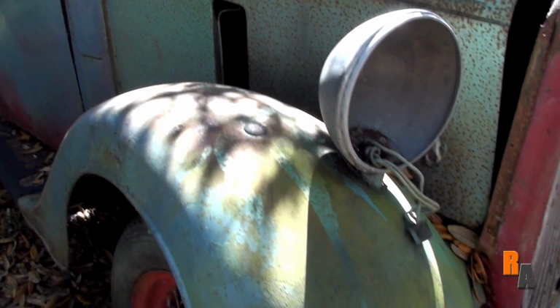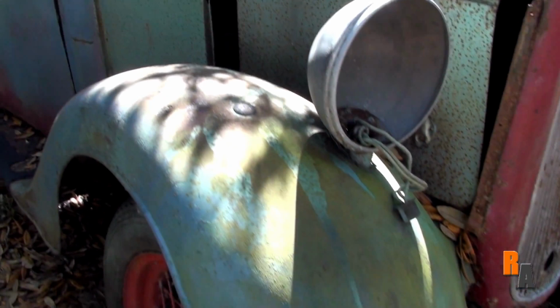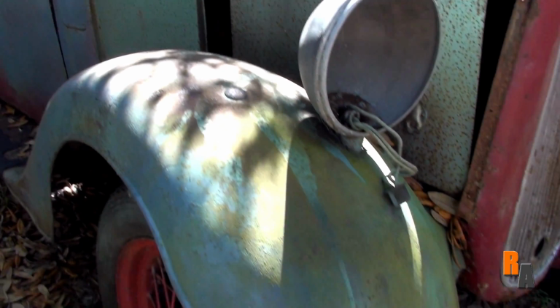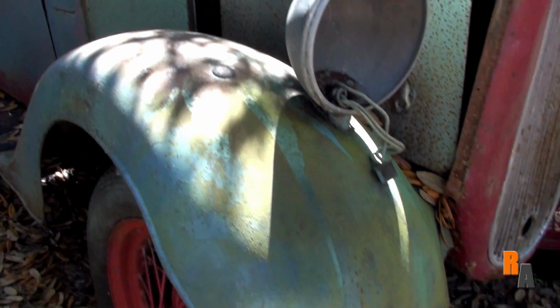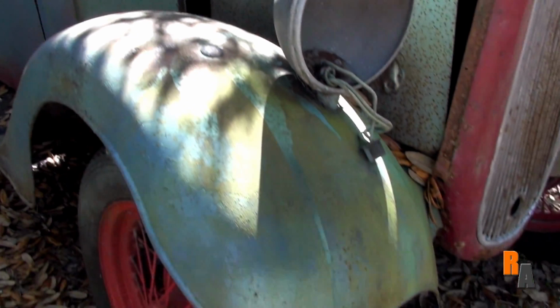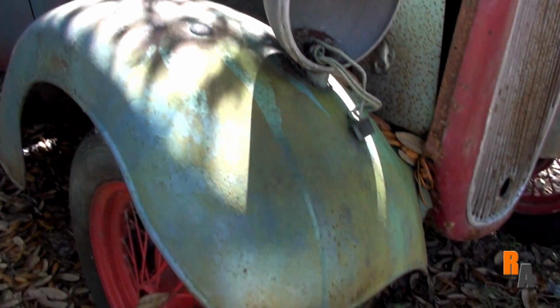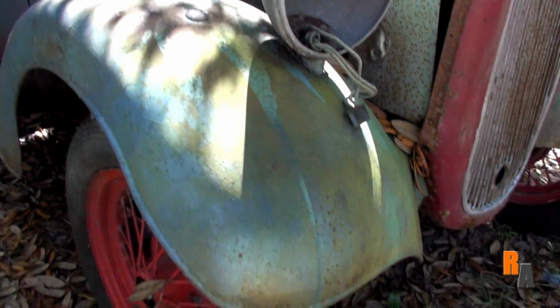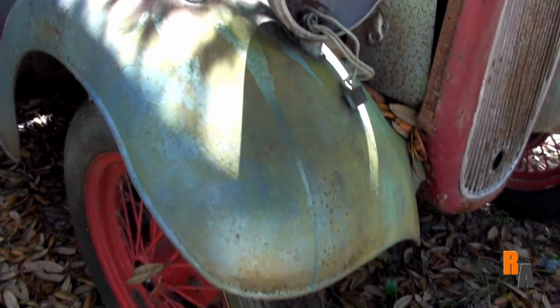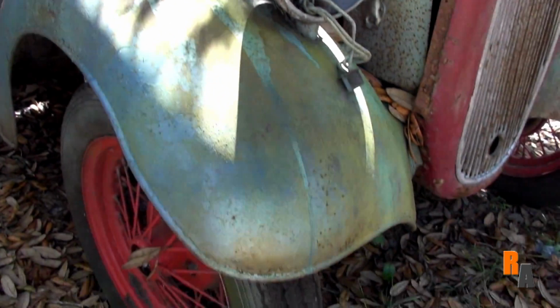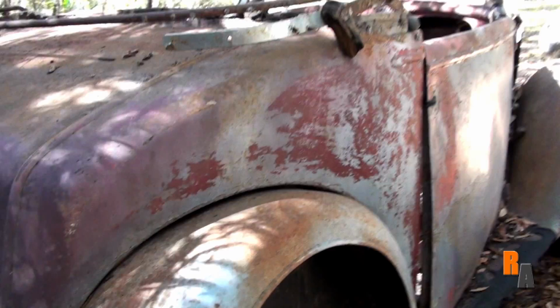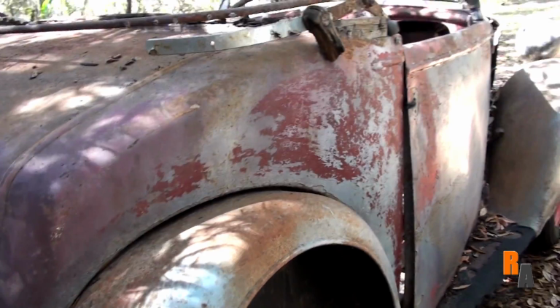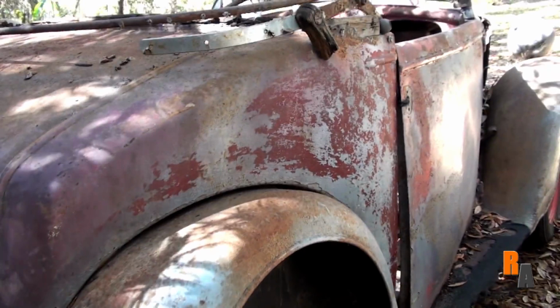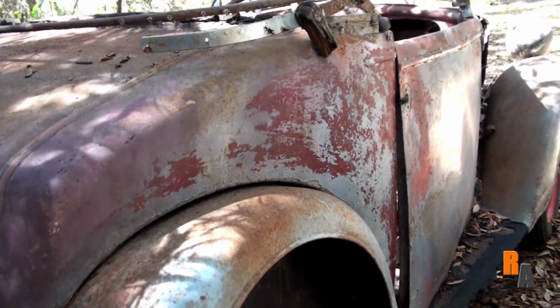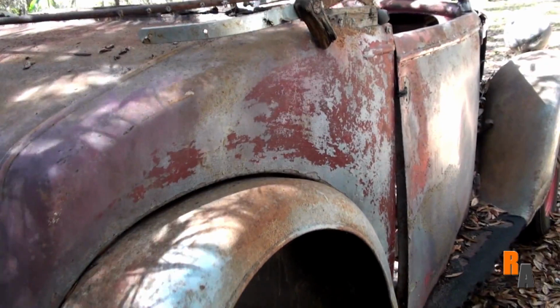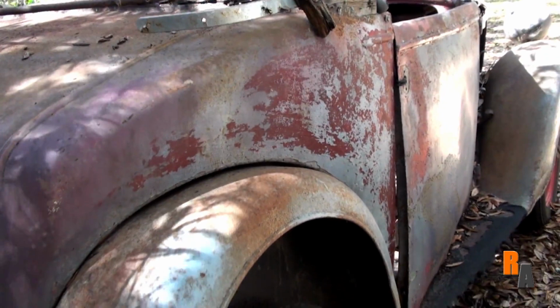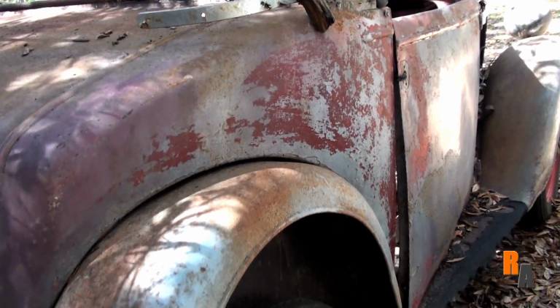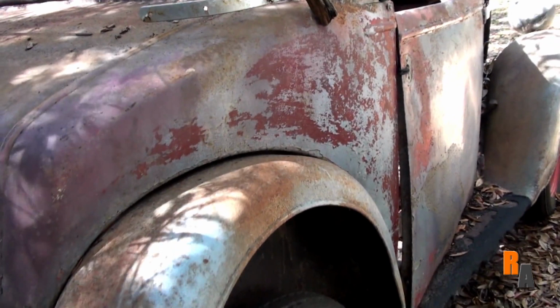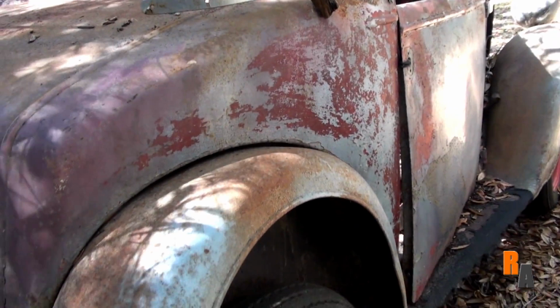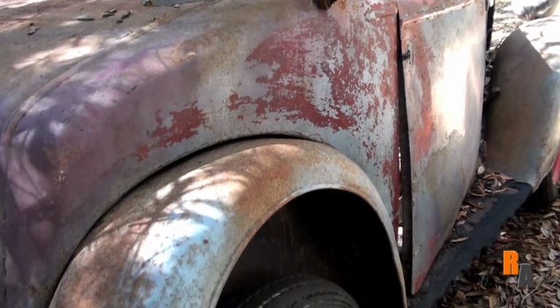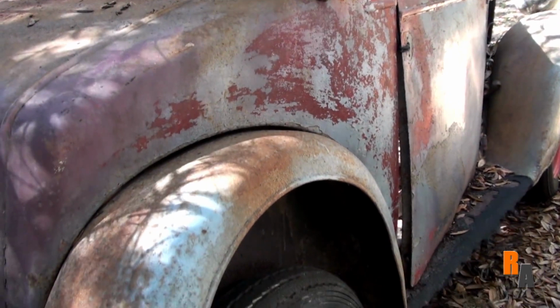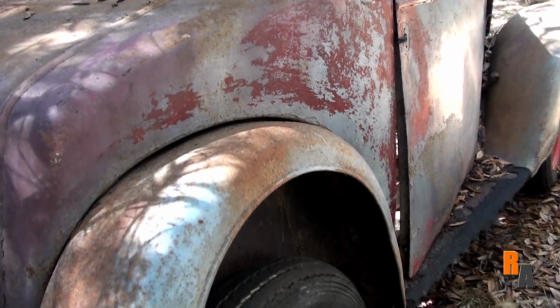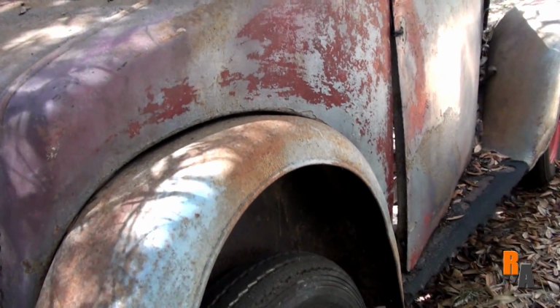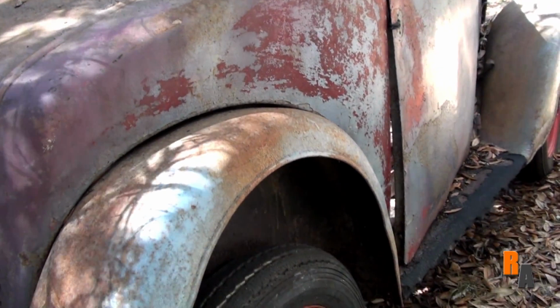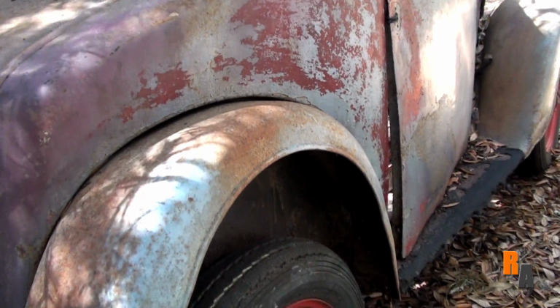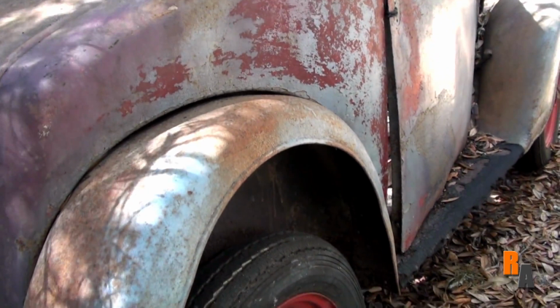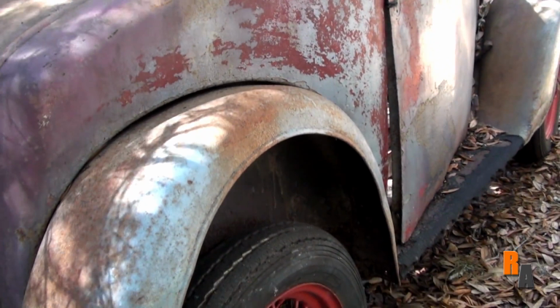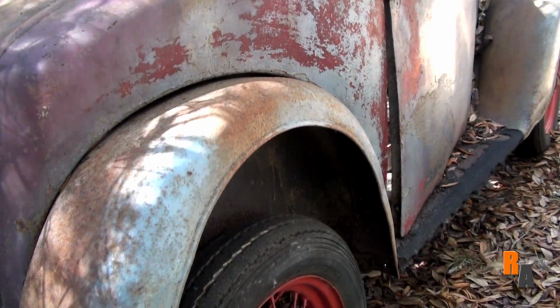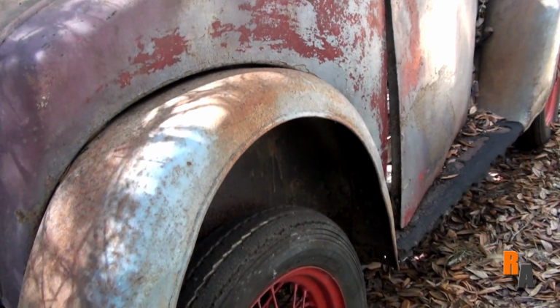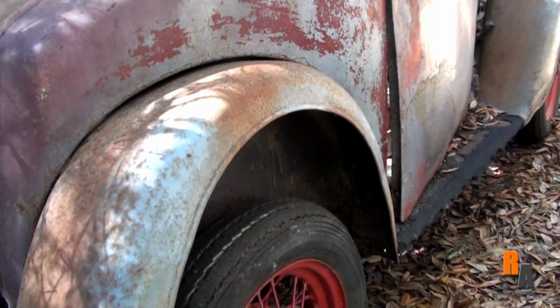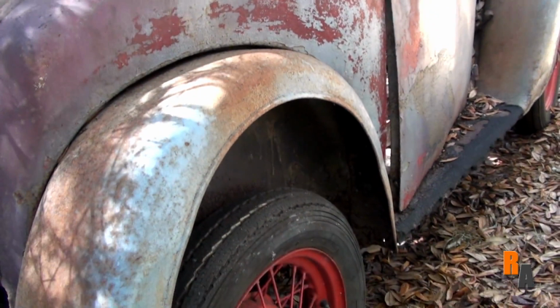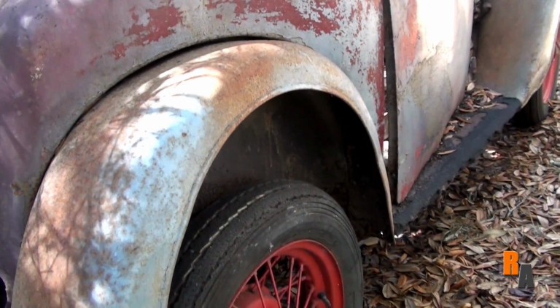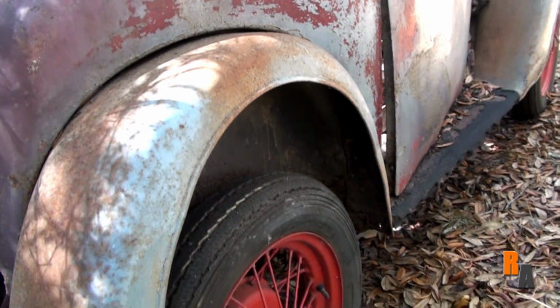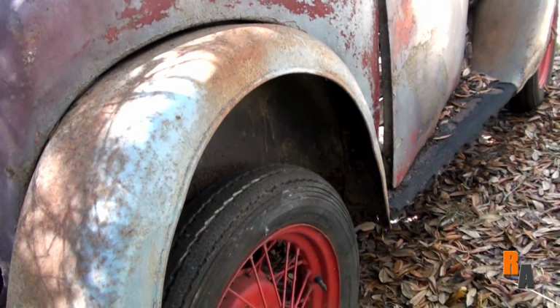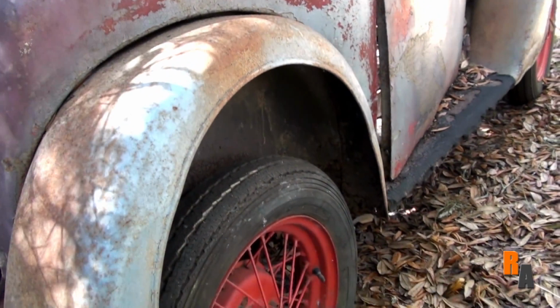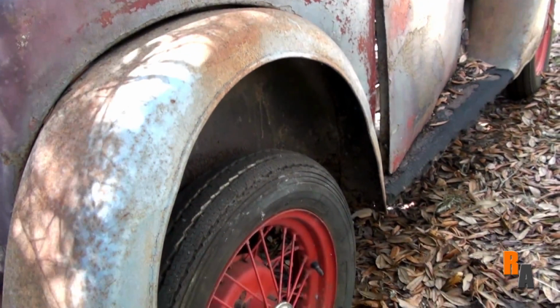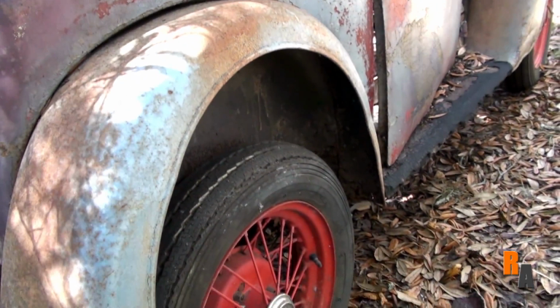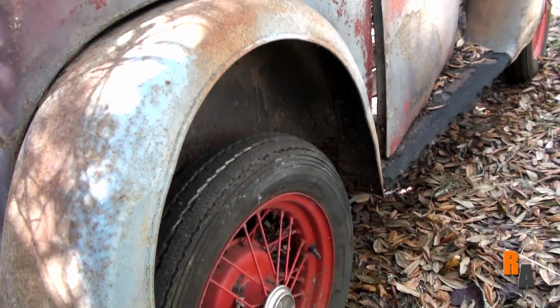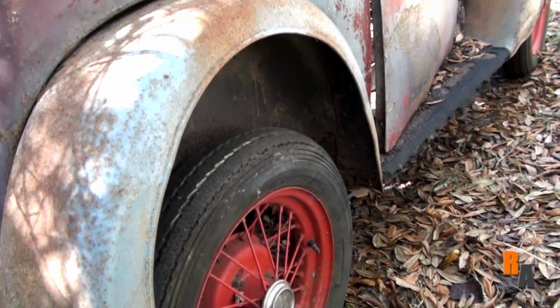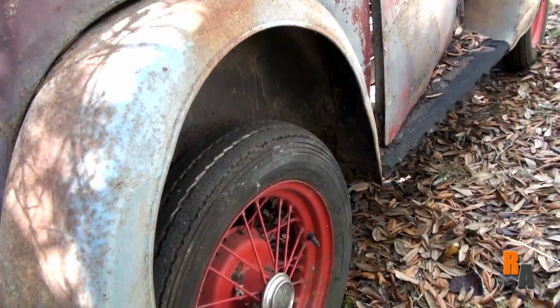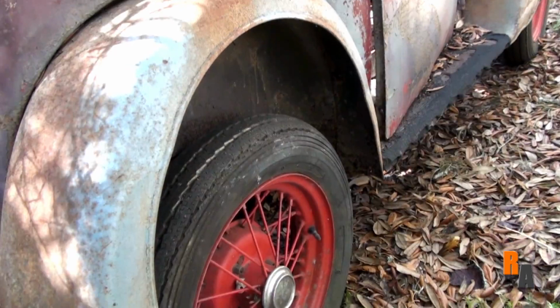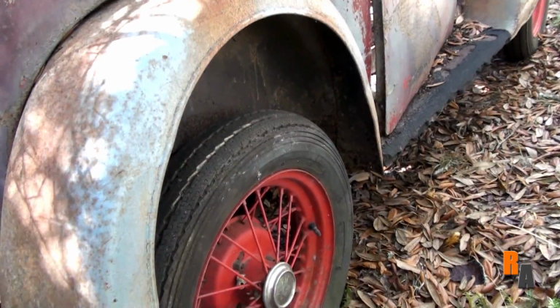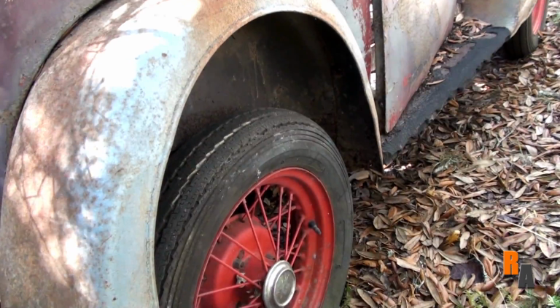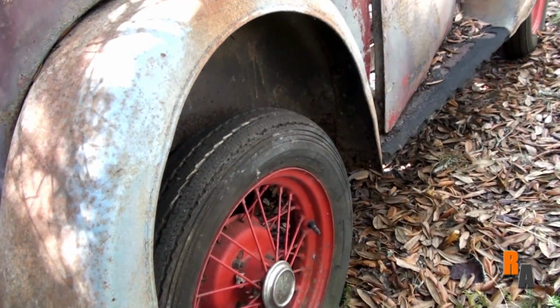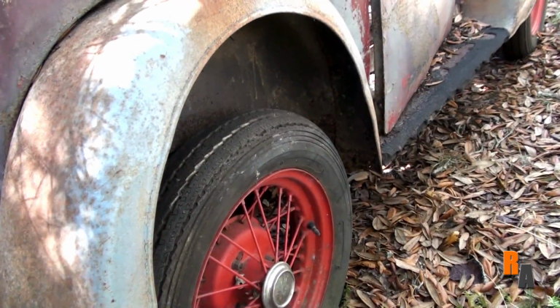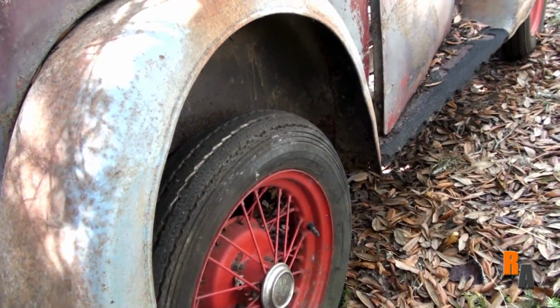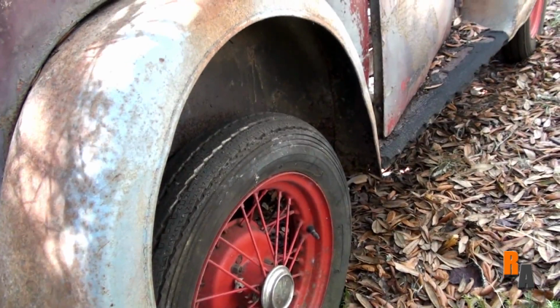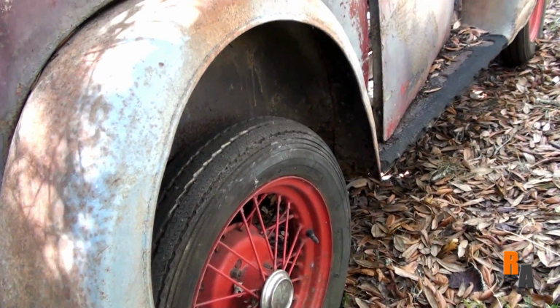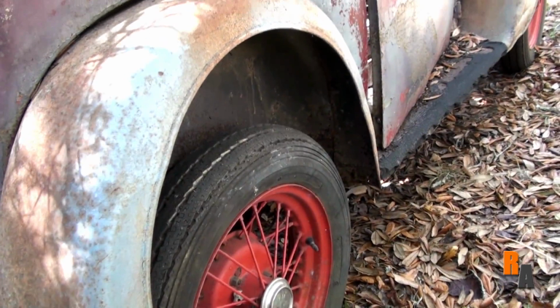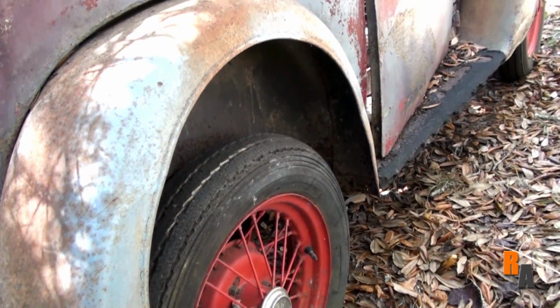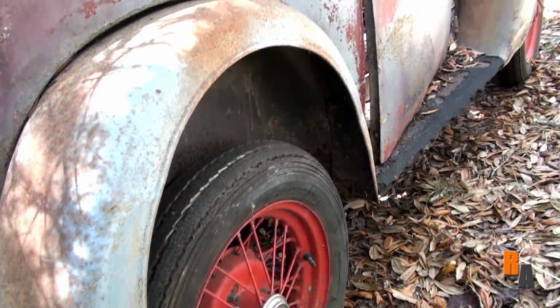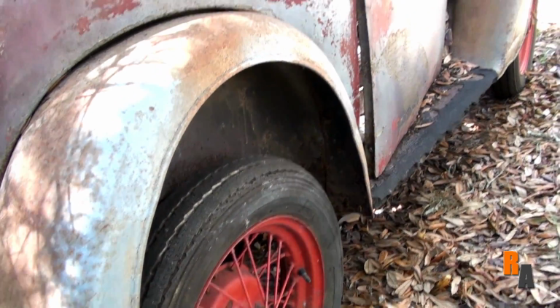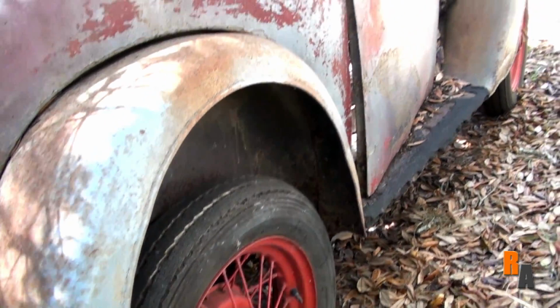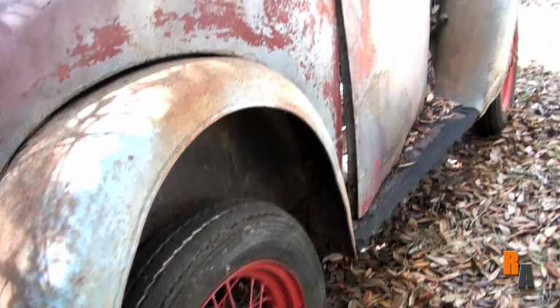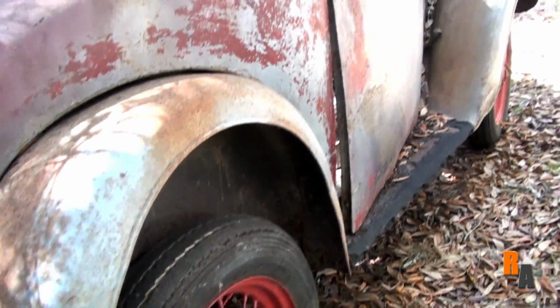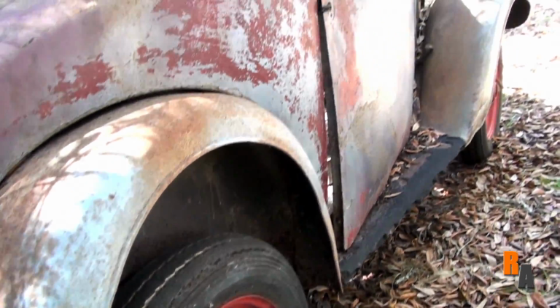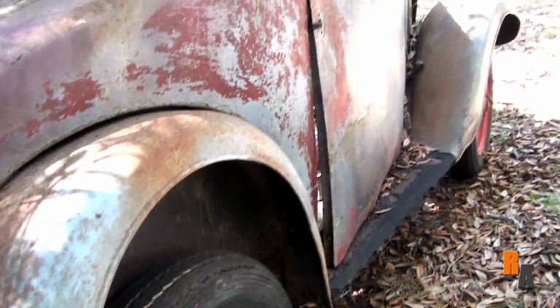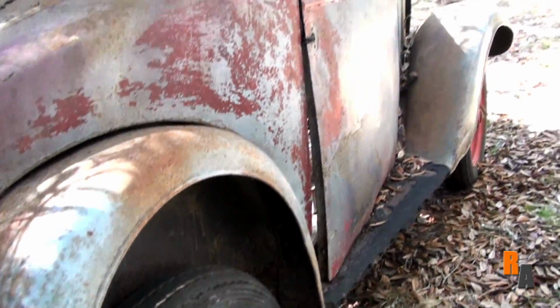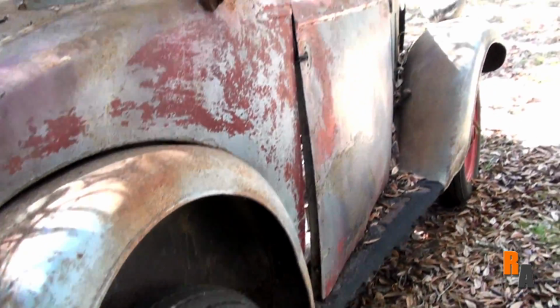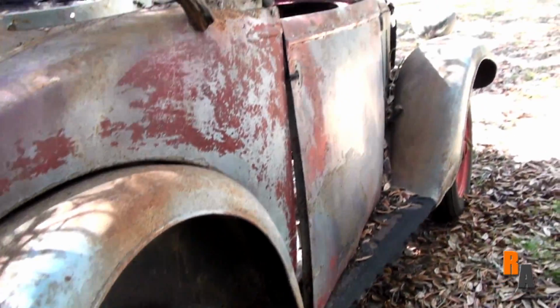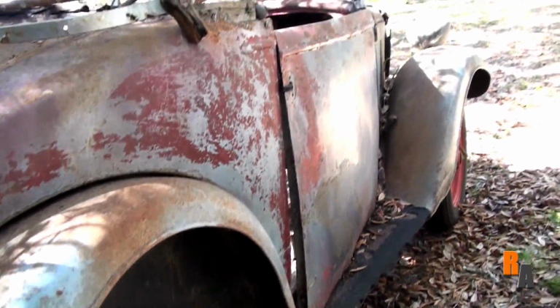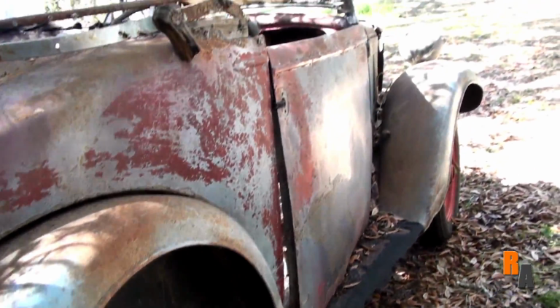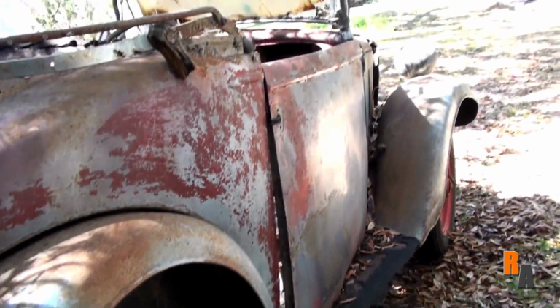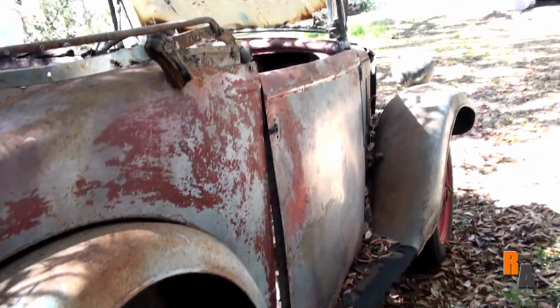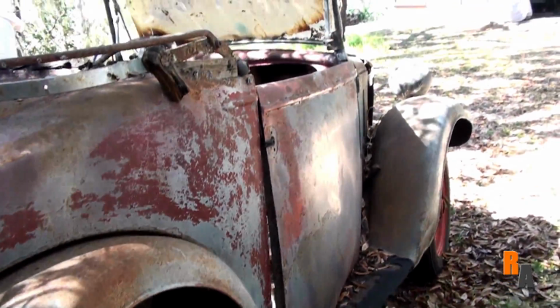If it did have its engine though, this car would be able to reach its top speed of about 50 miles per hour and get a very nice 40 miles per gallon.